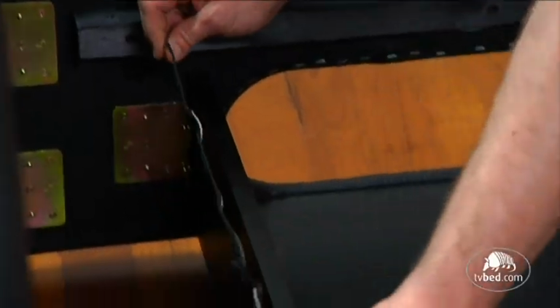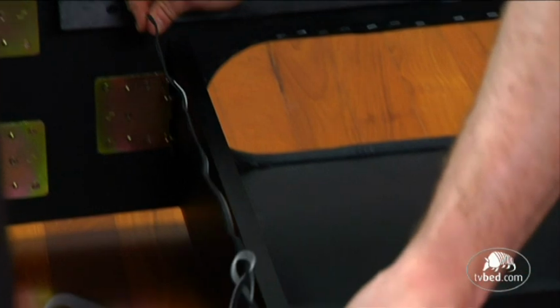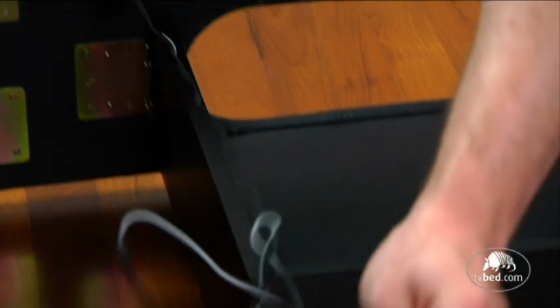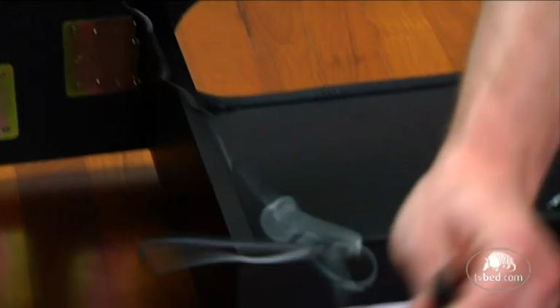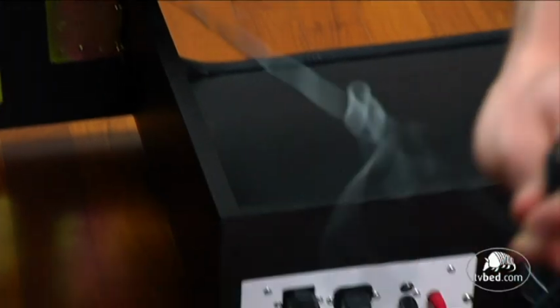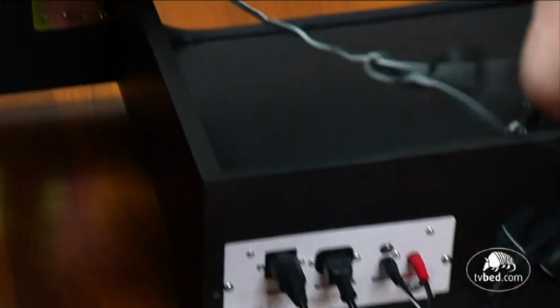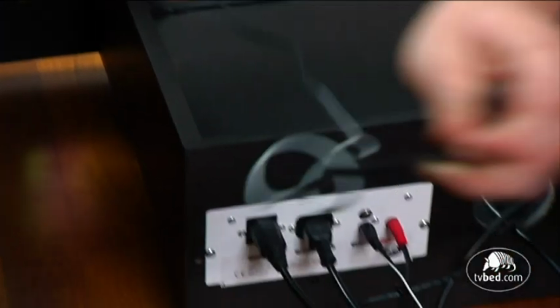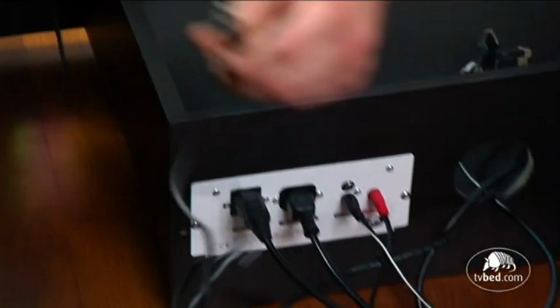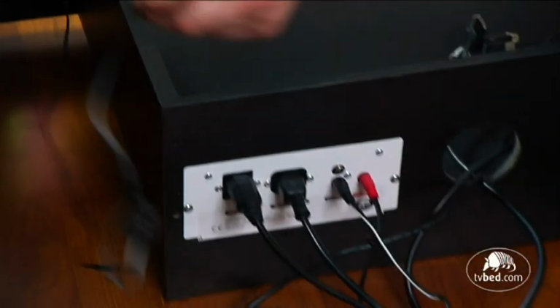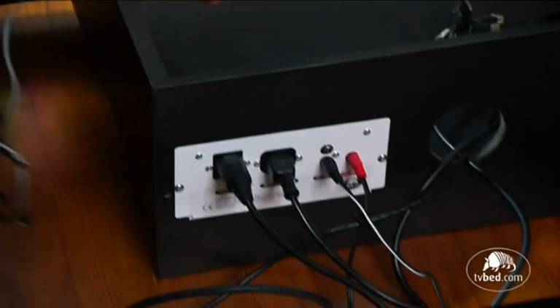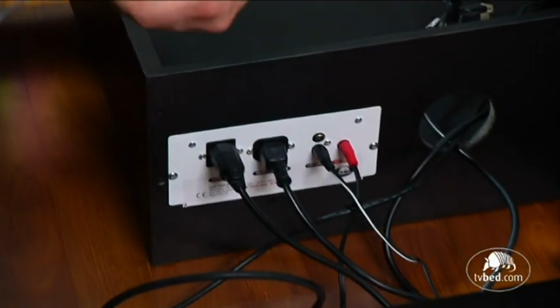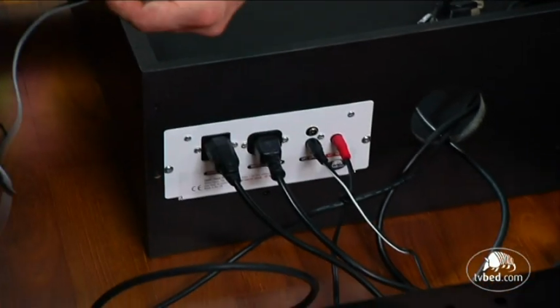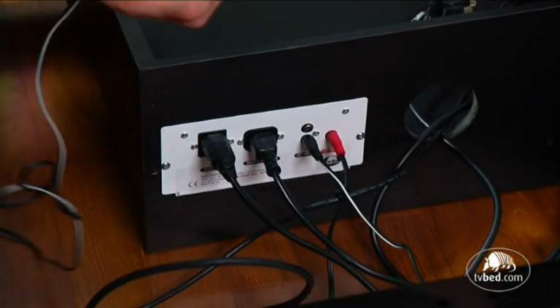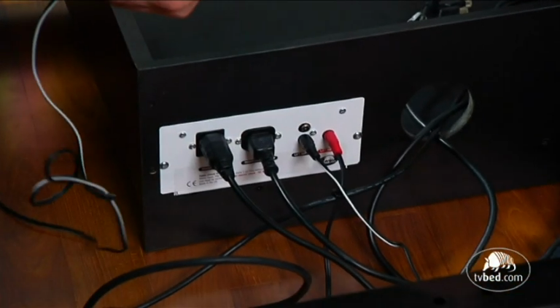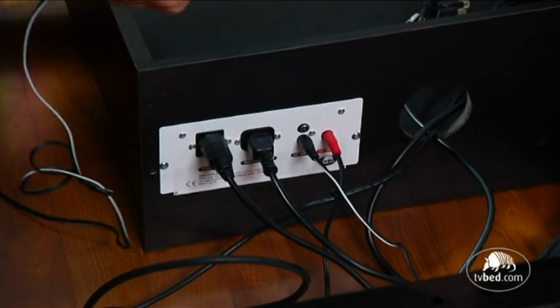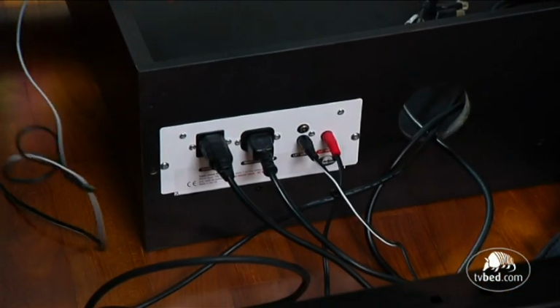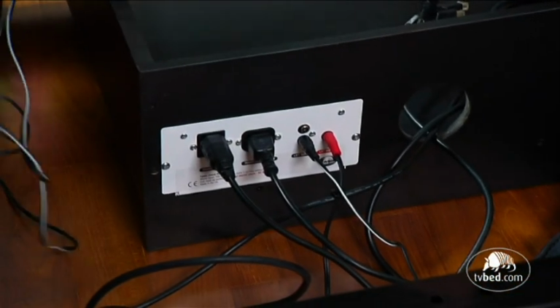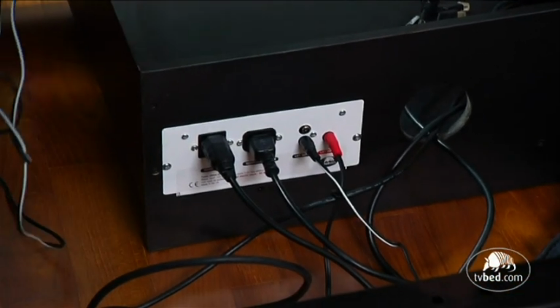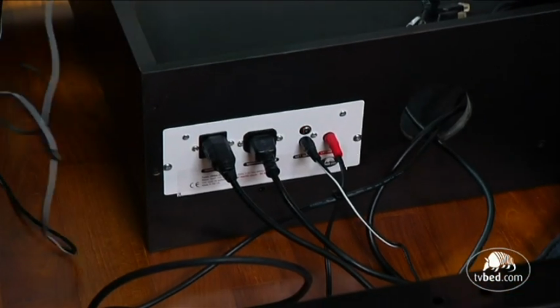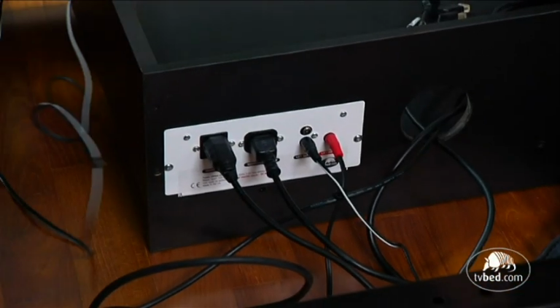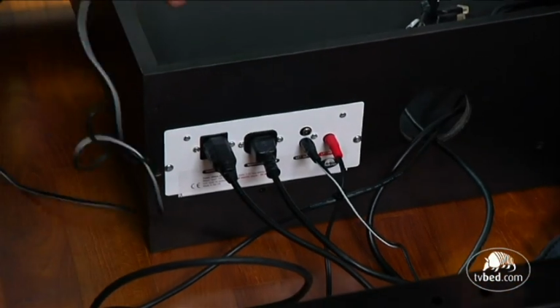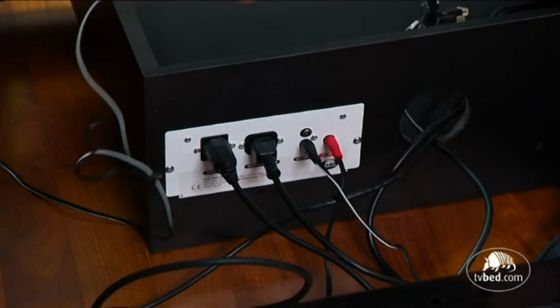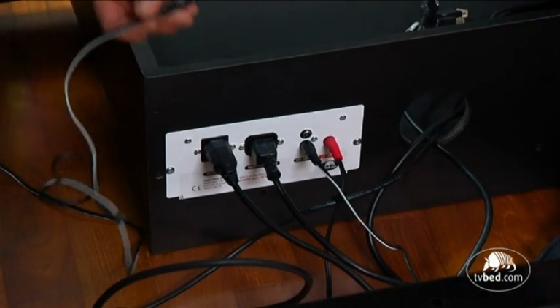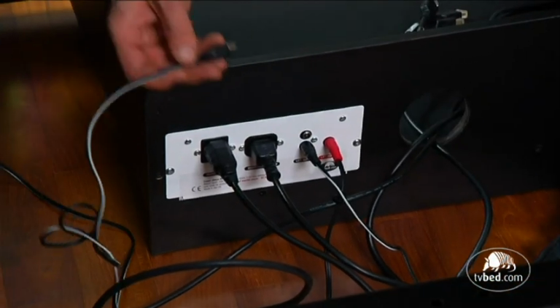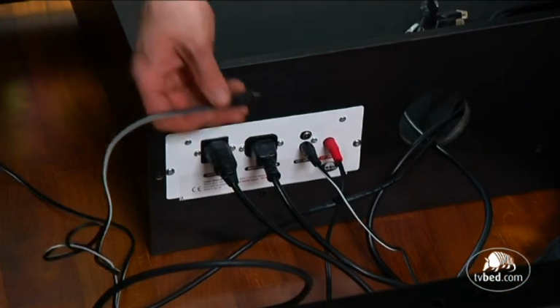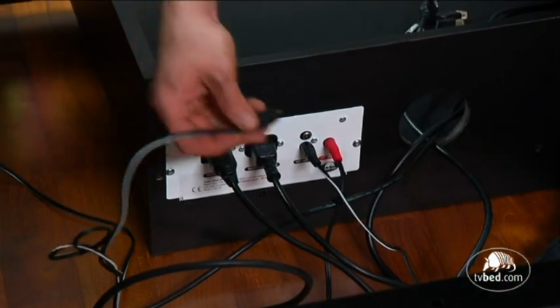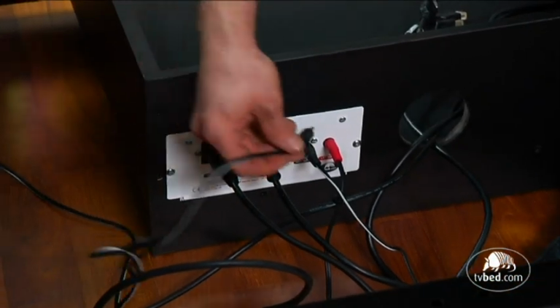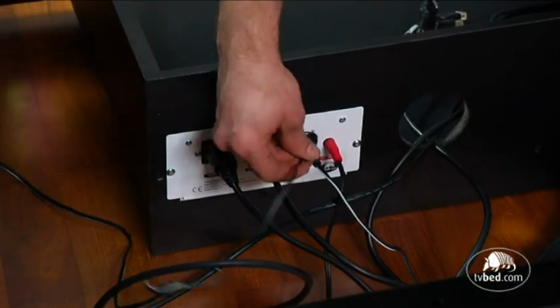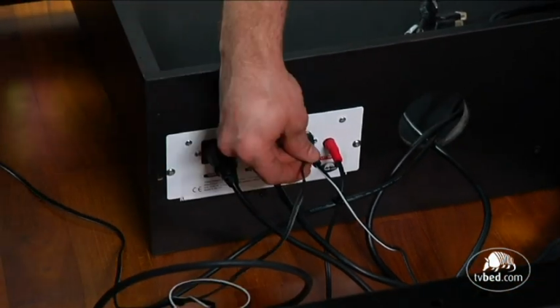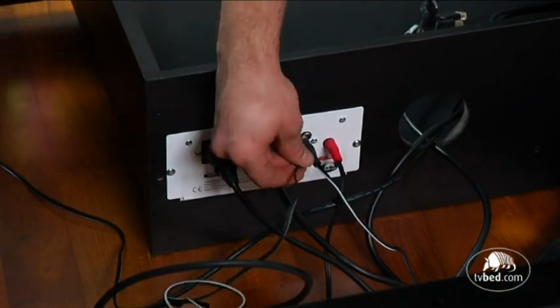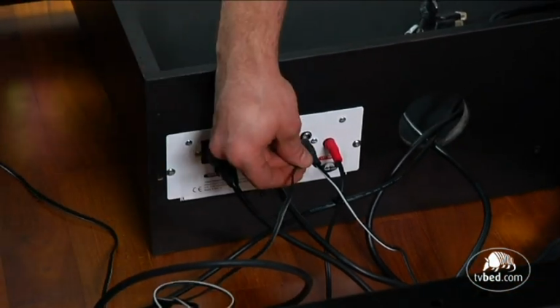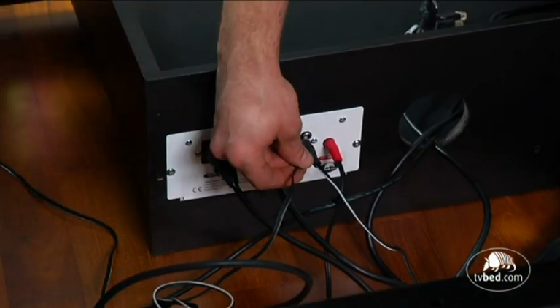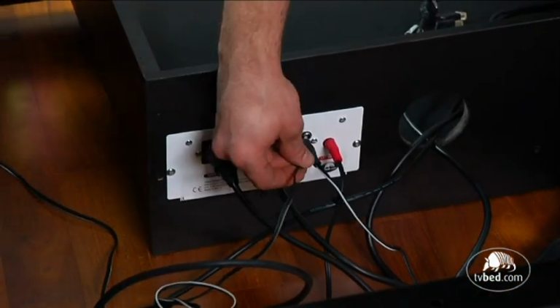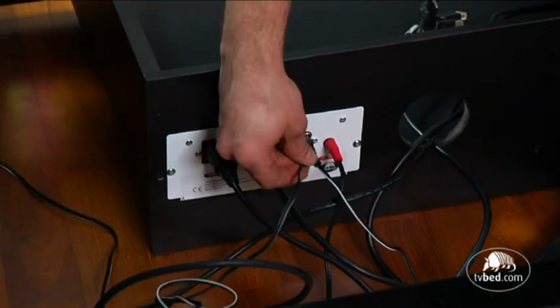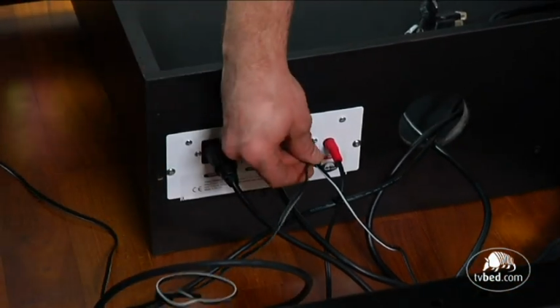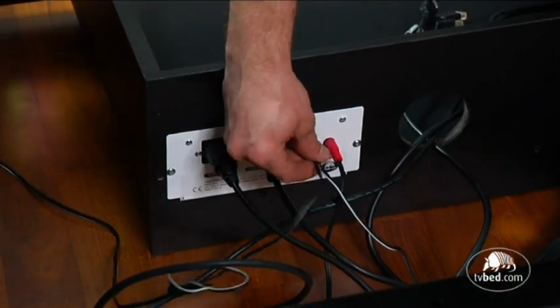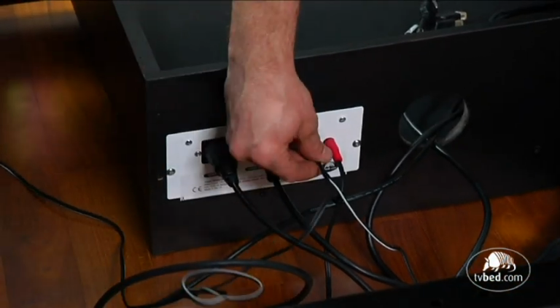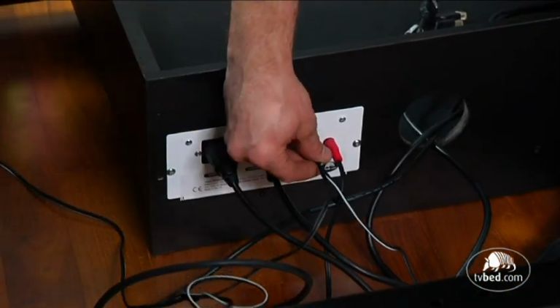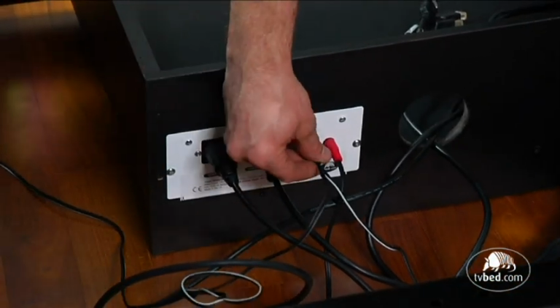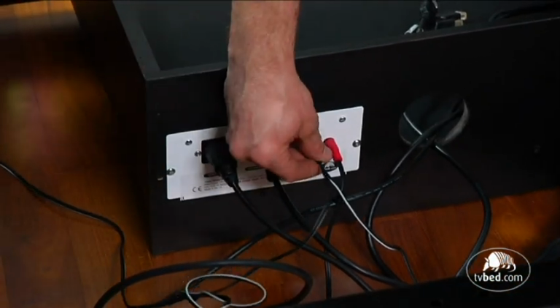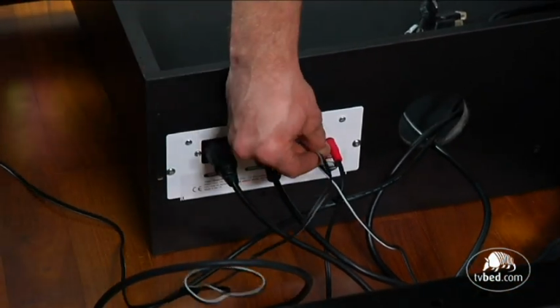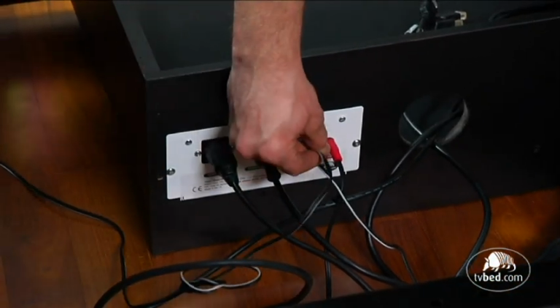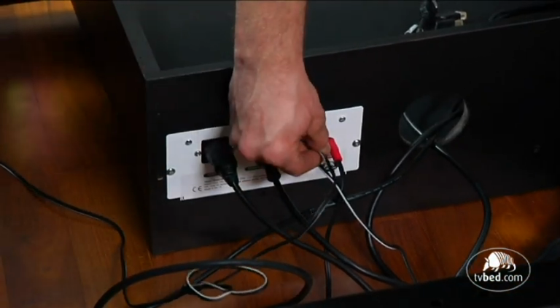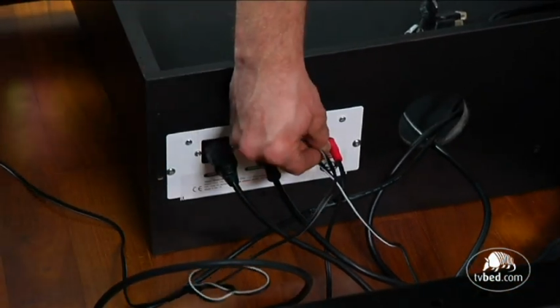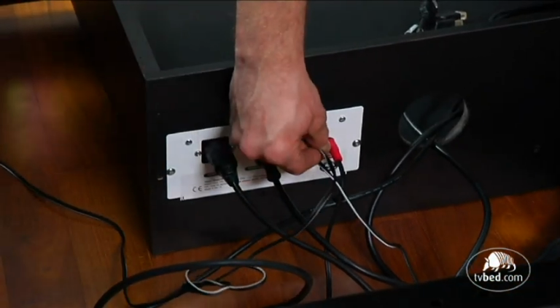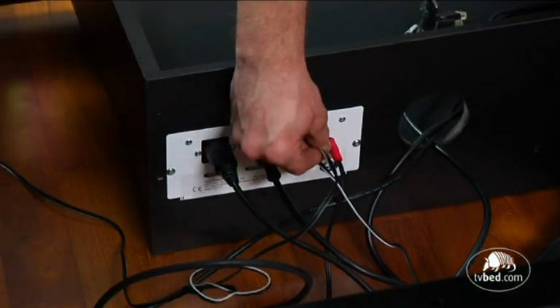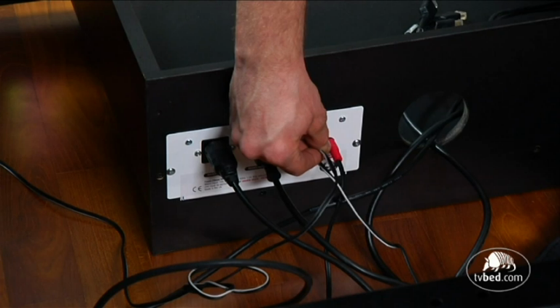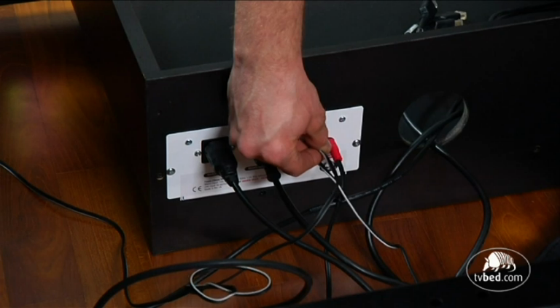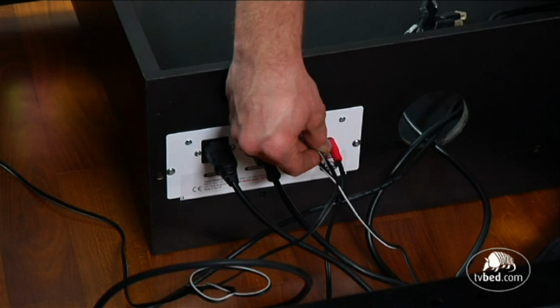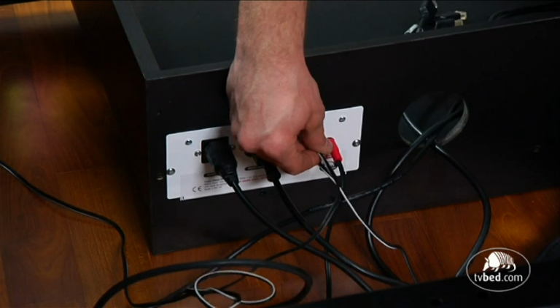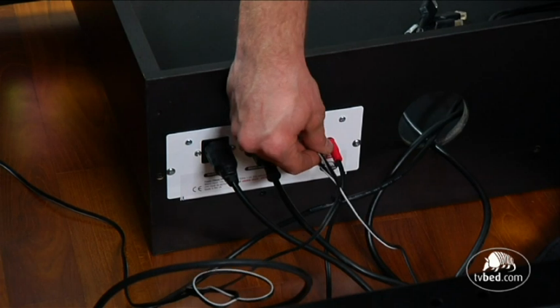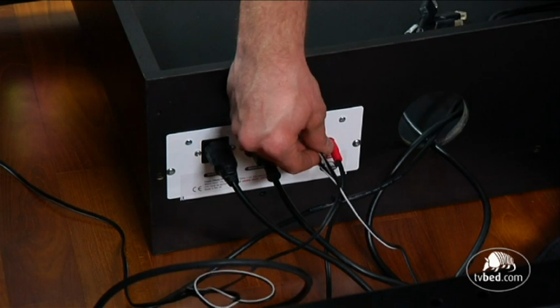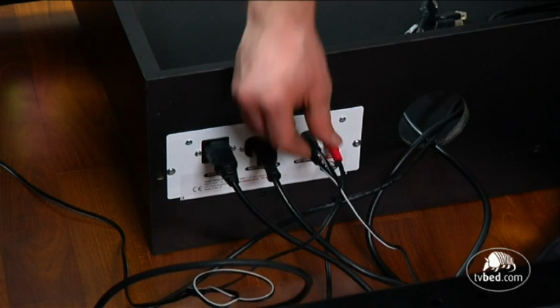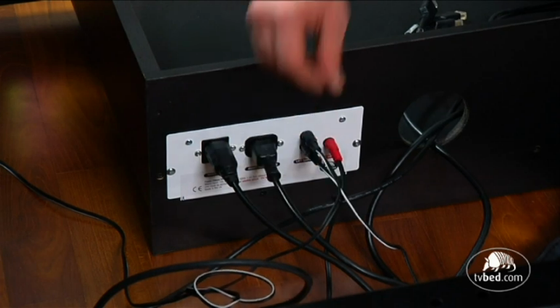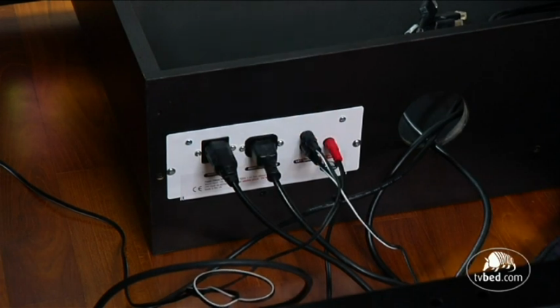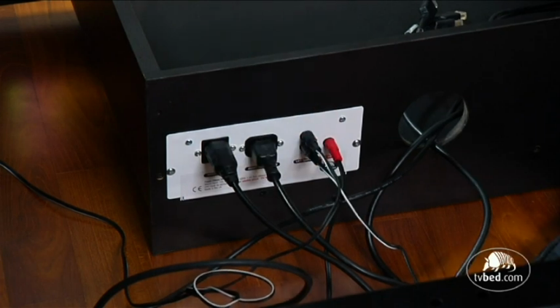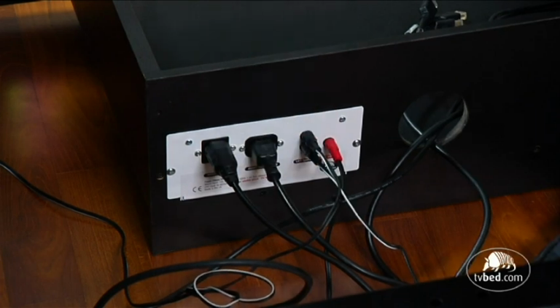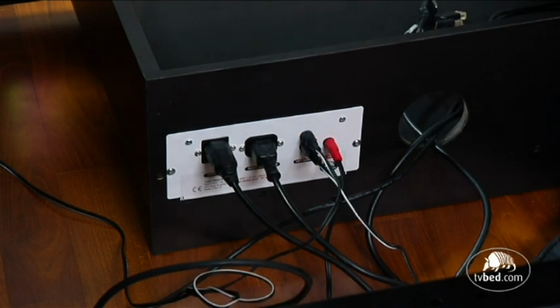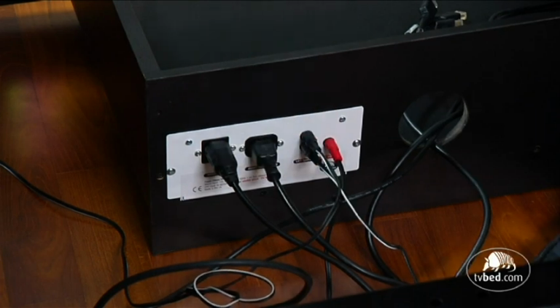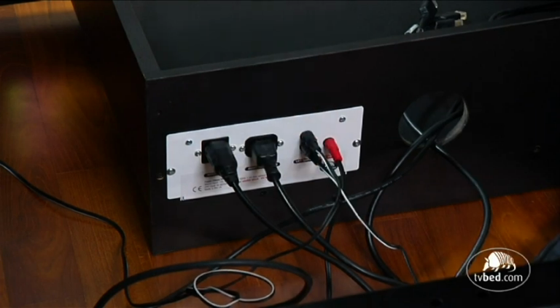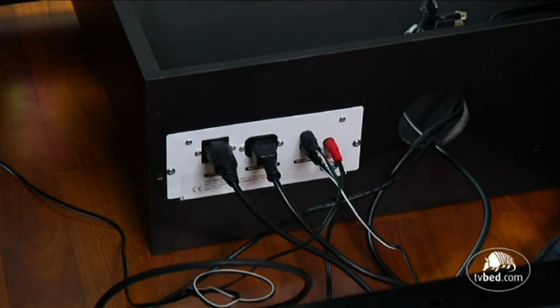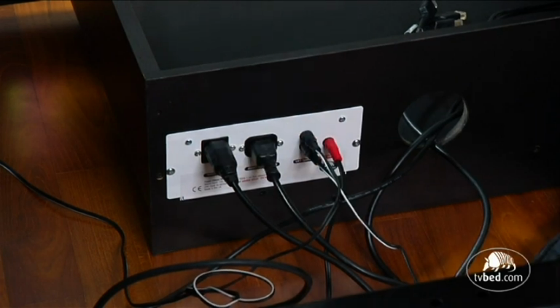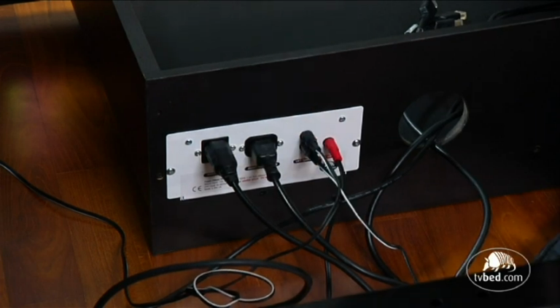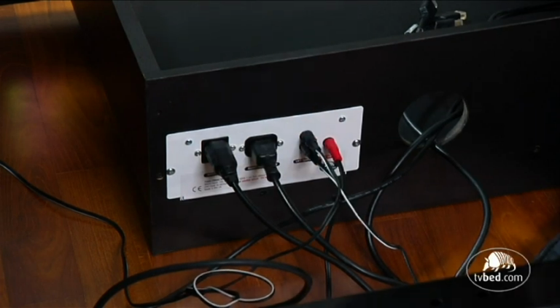On each side rail, there is a black phono connector, which should be connected to the lift button input on the control box.